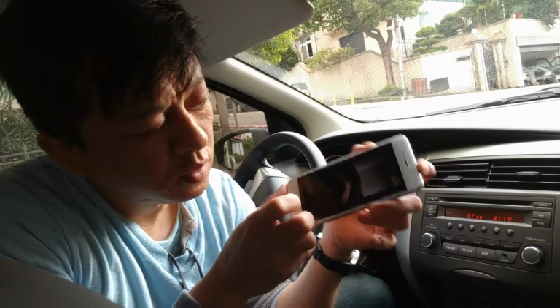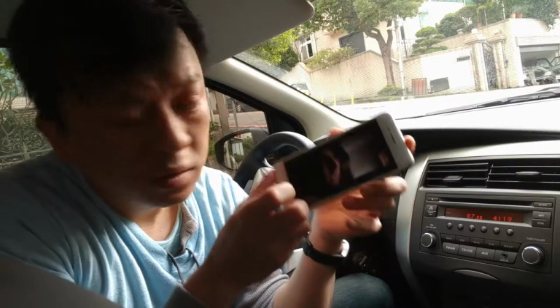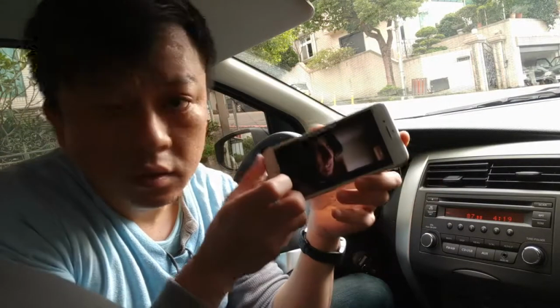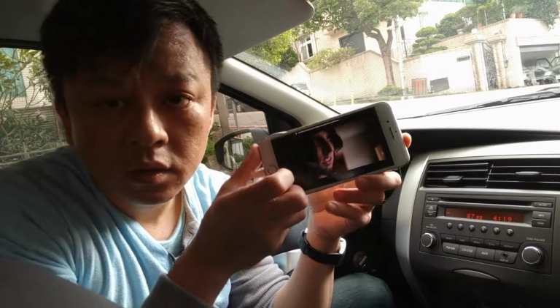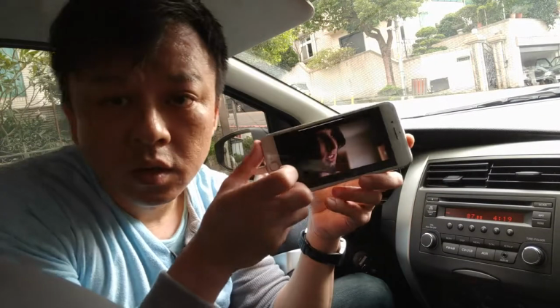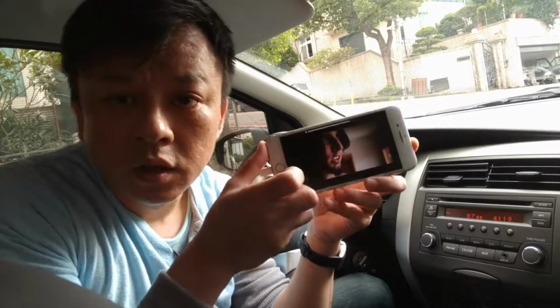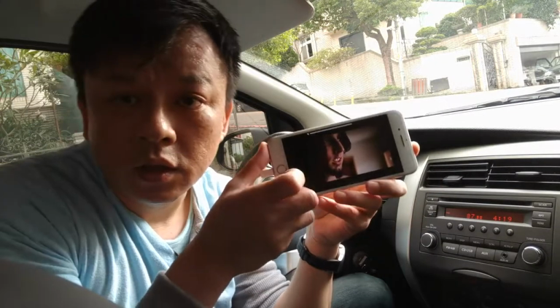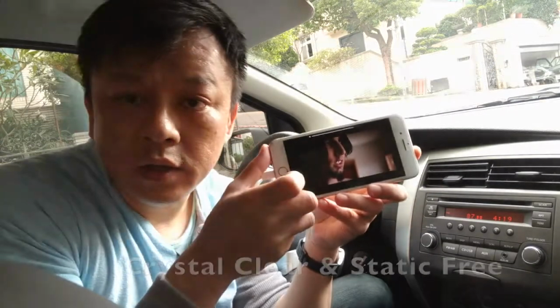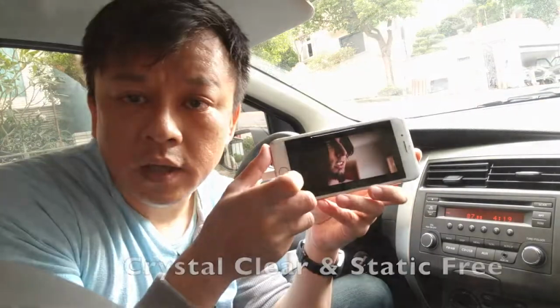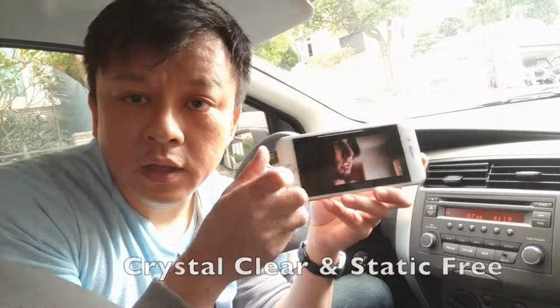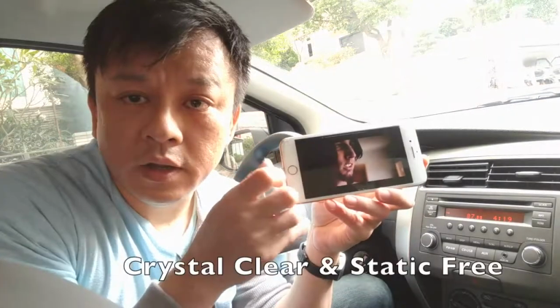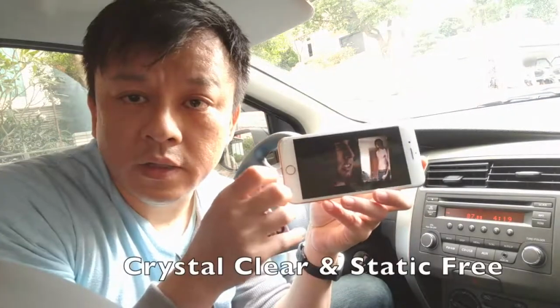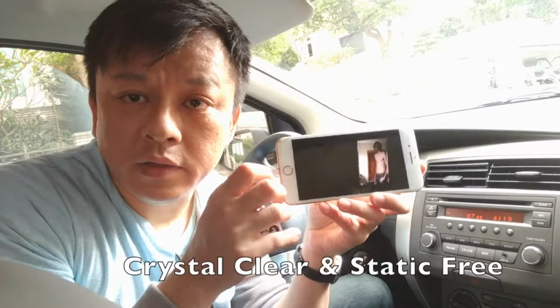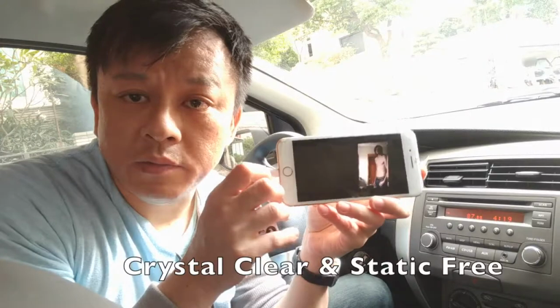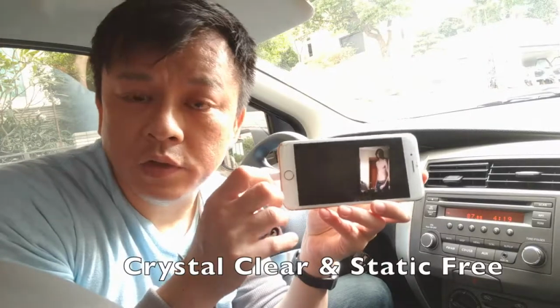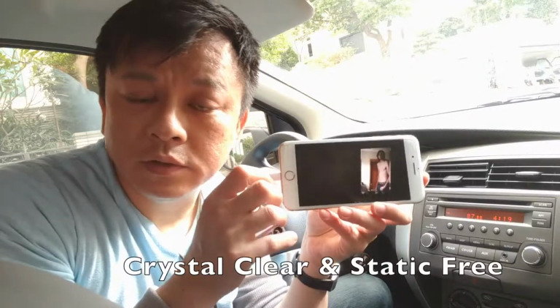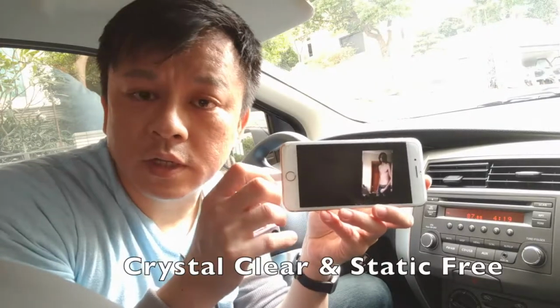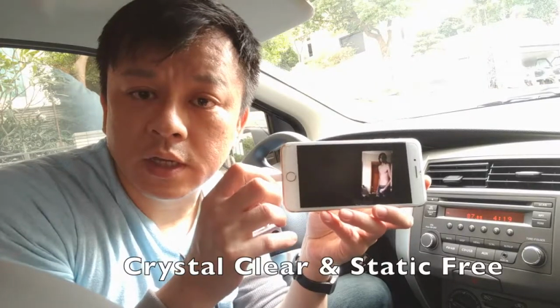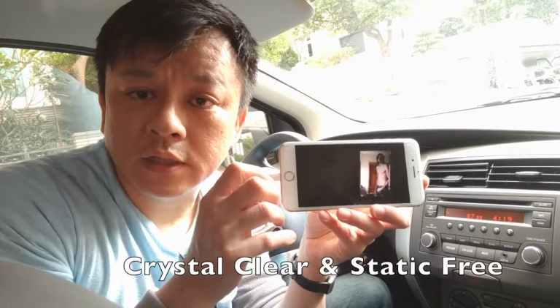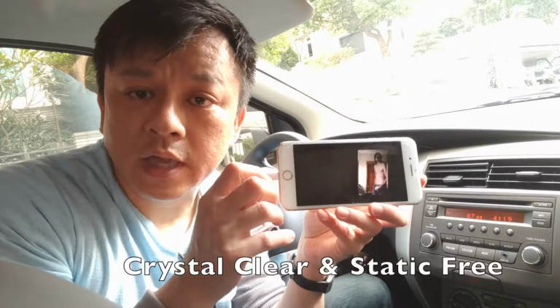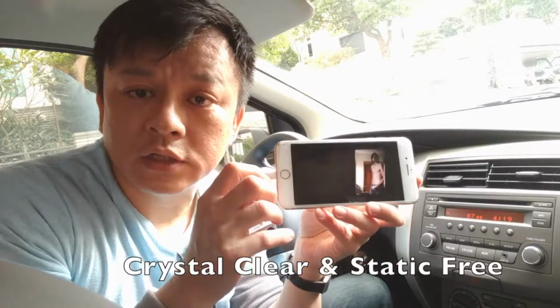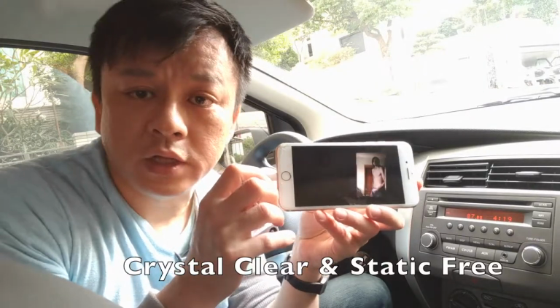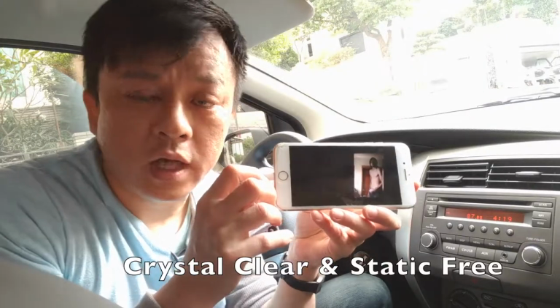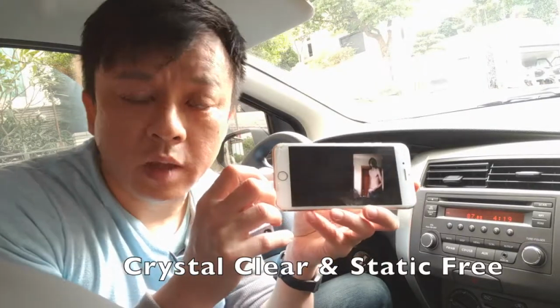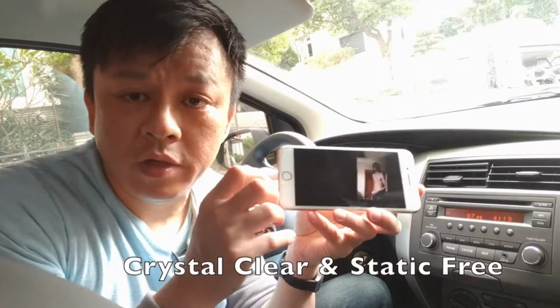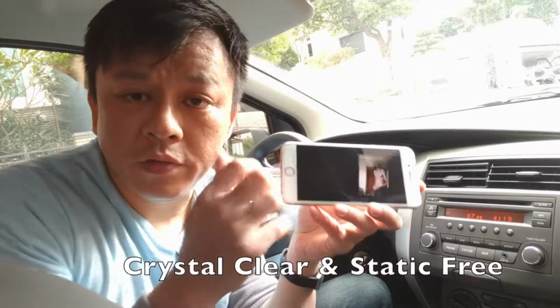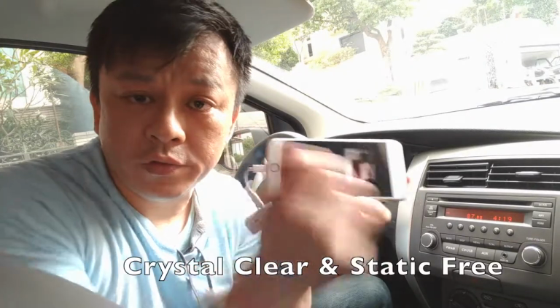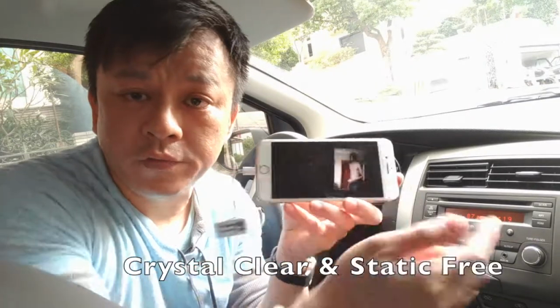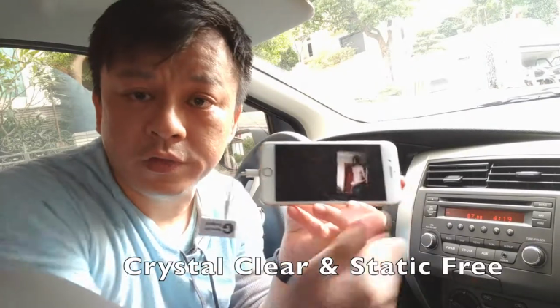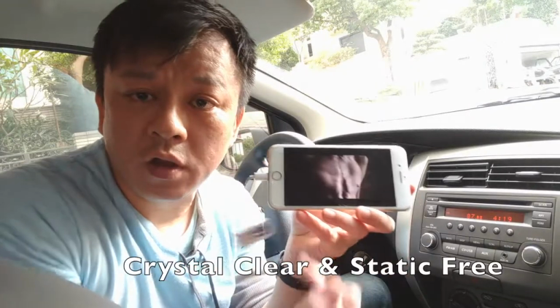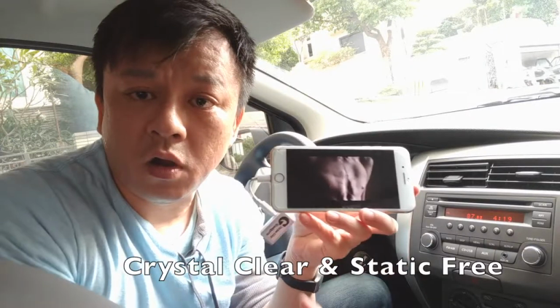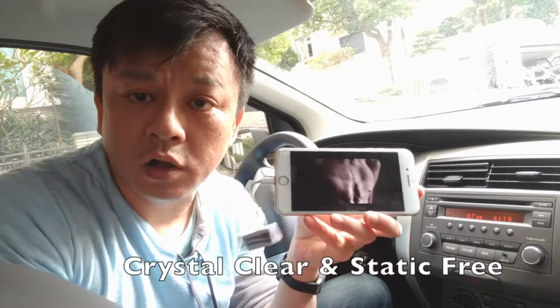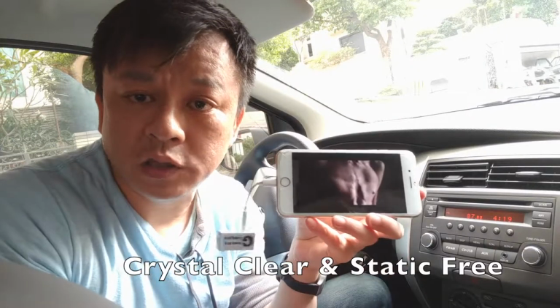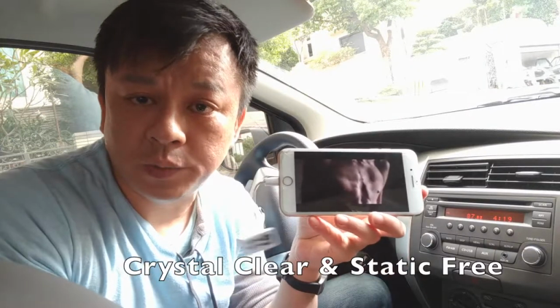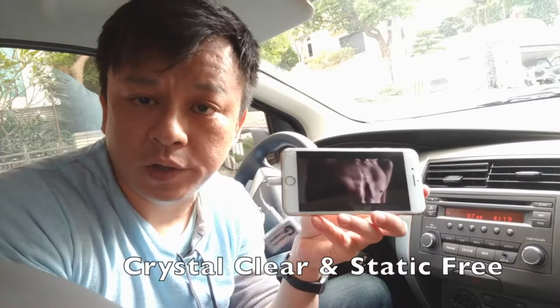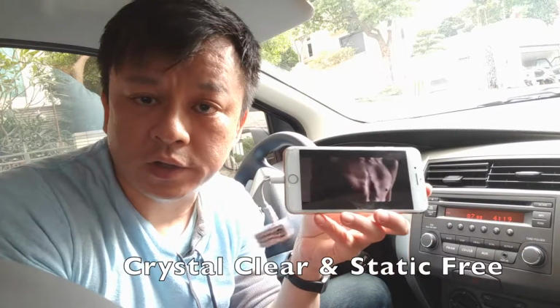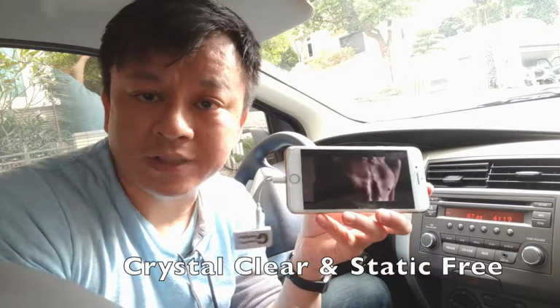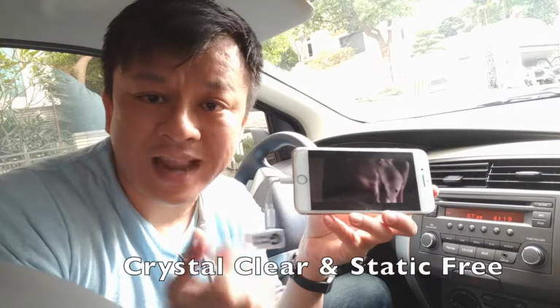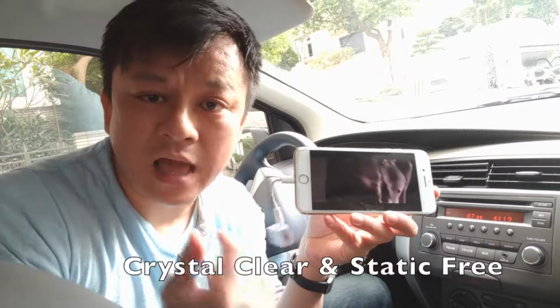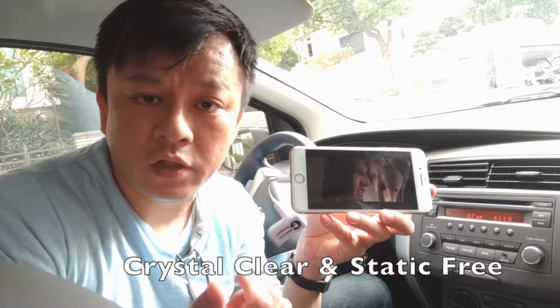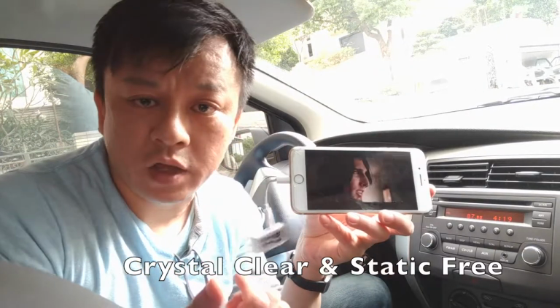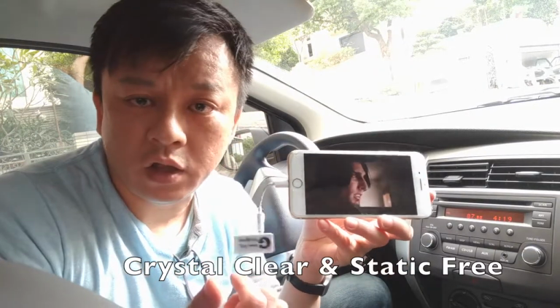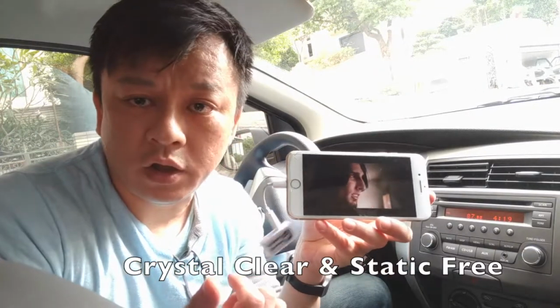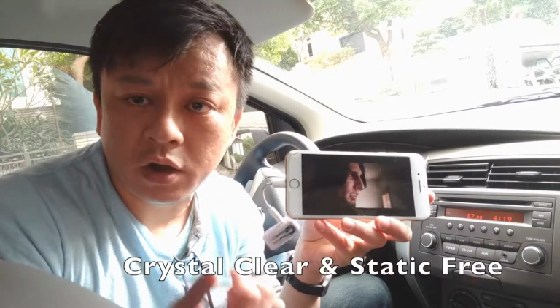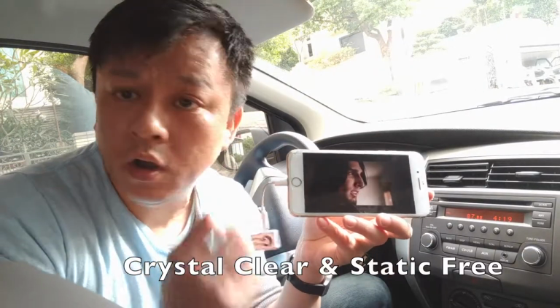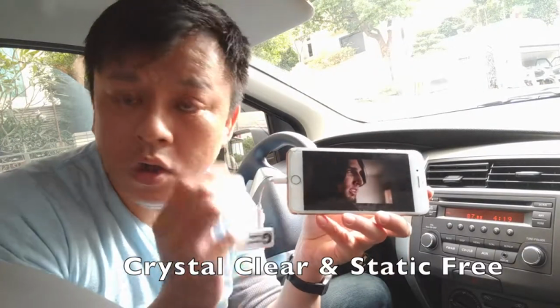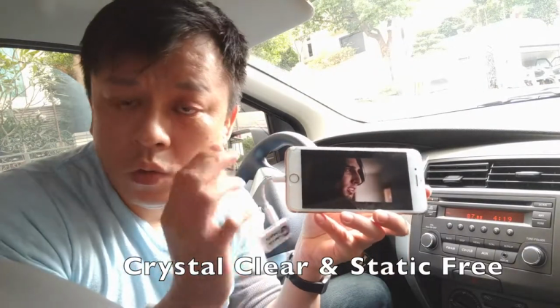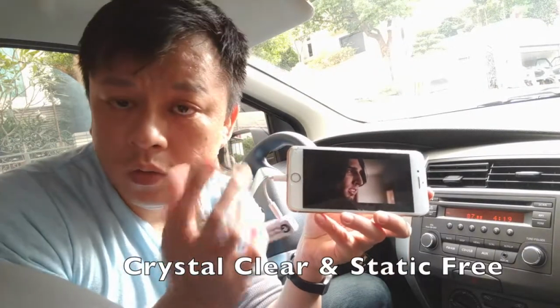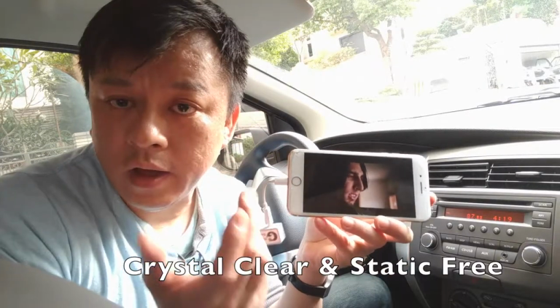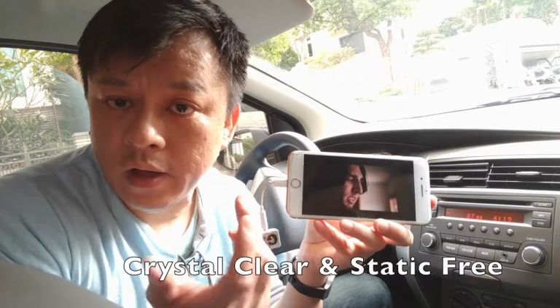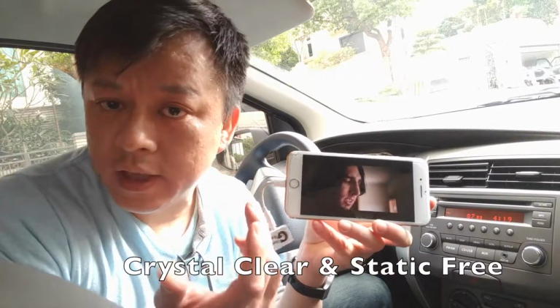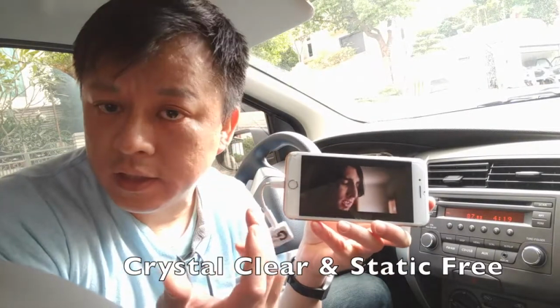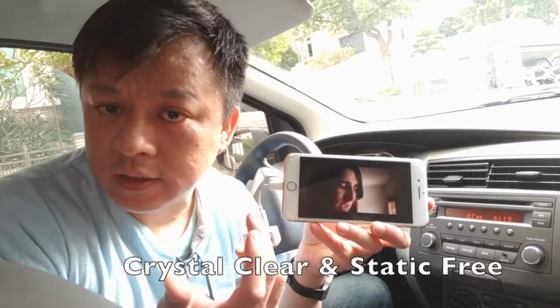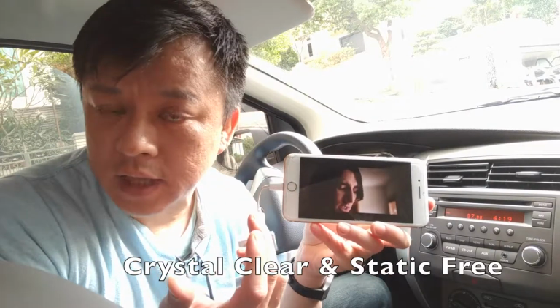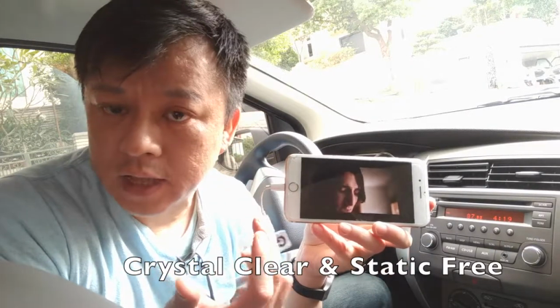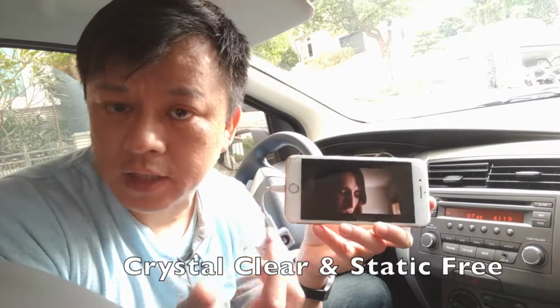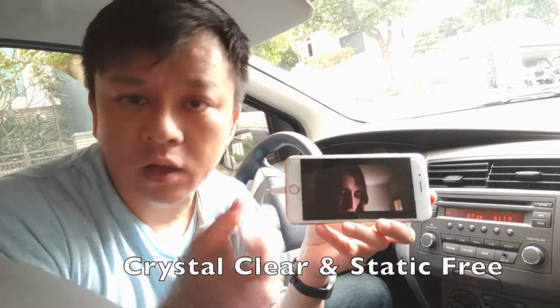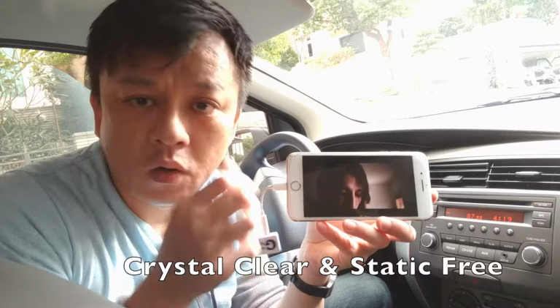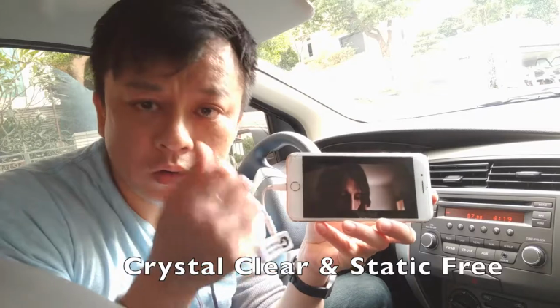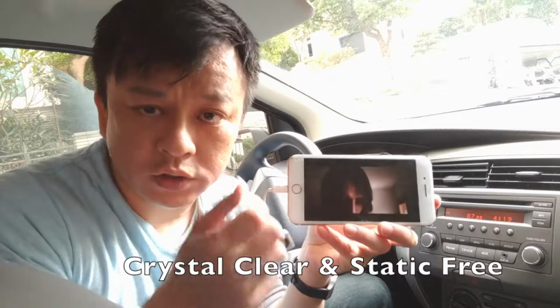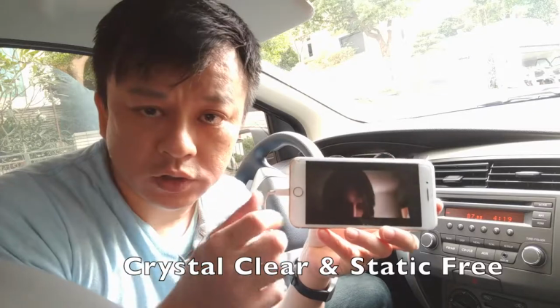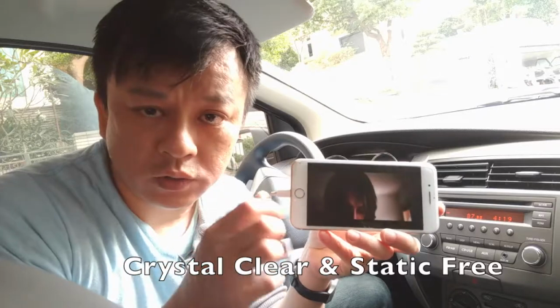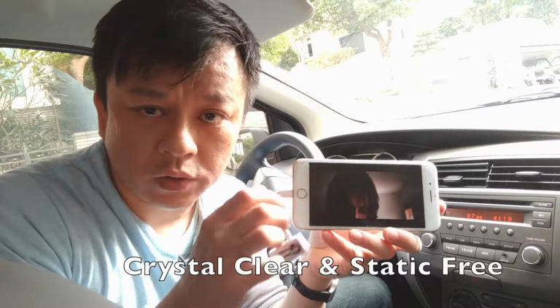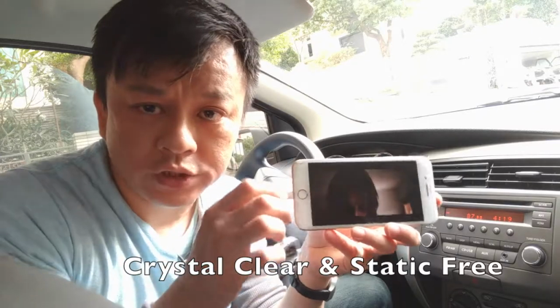You can hear that the music is actually coming through from the car speakers loud and clear without any static or distortion.